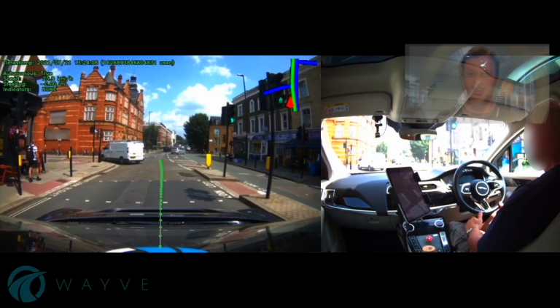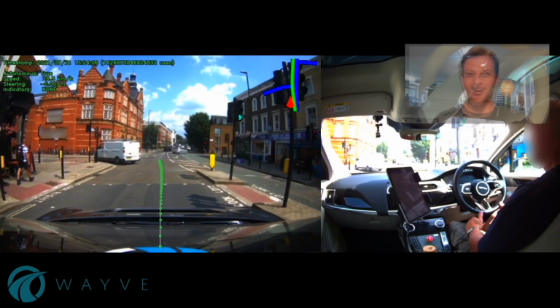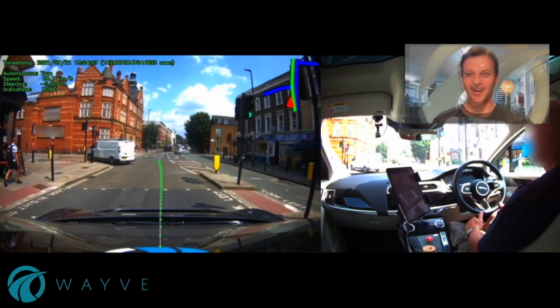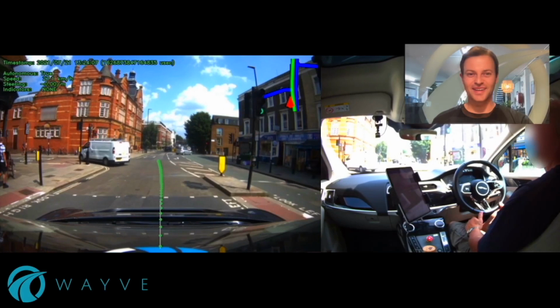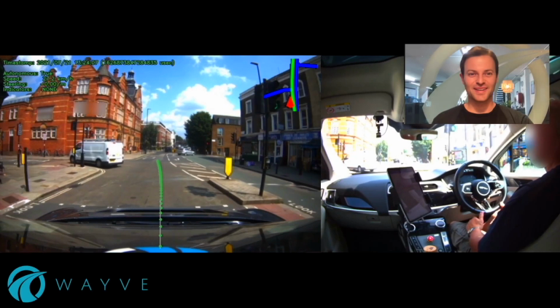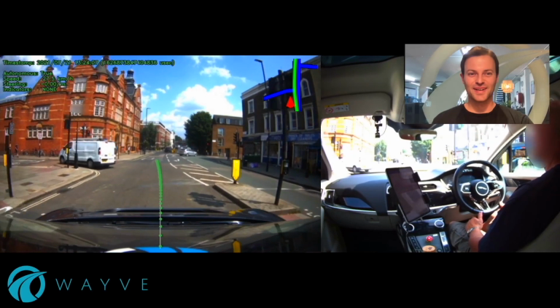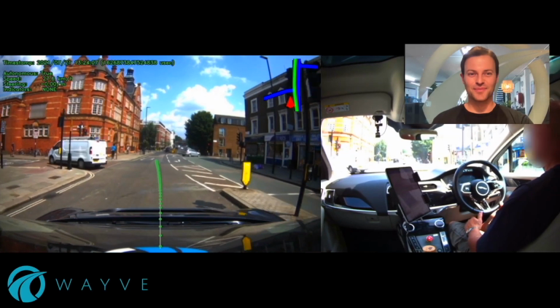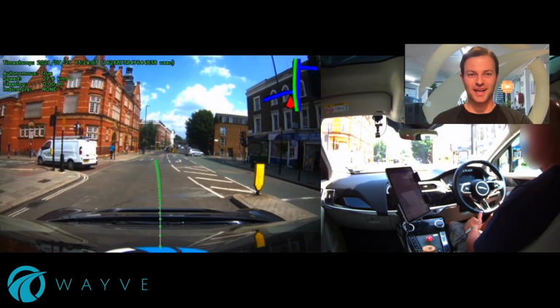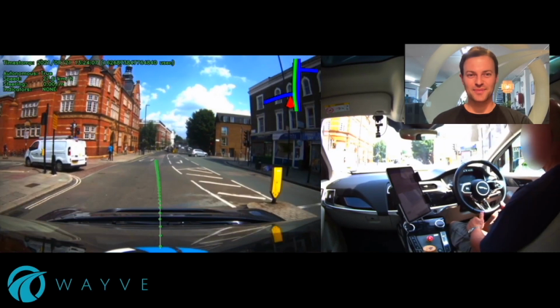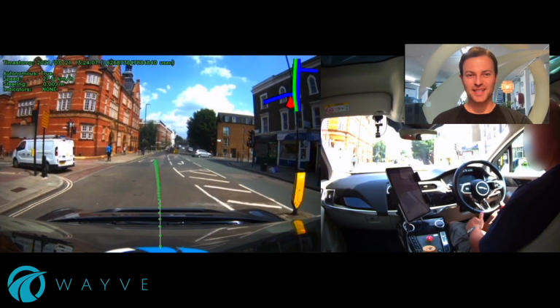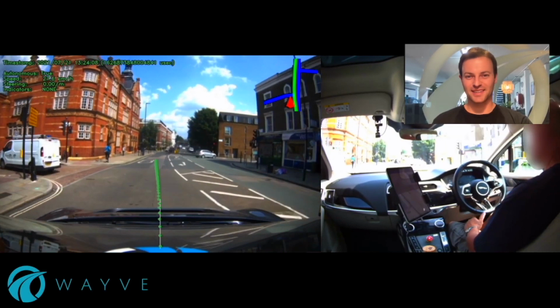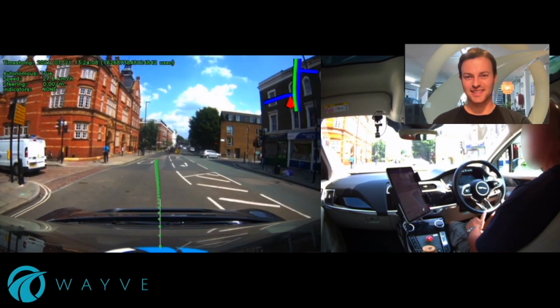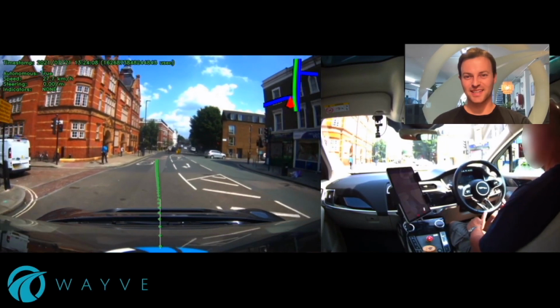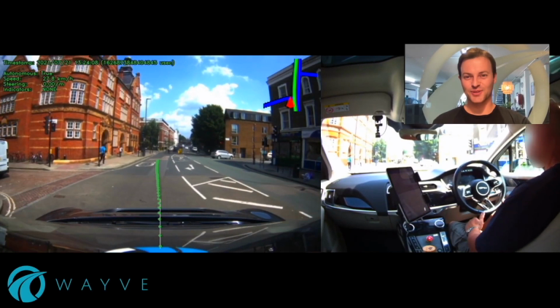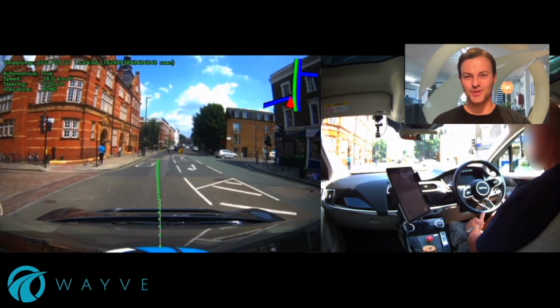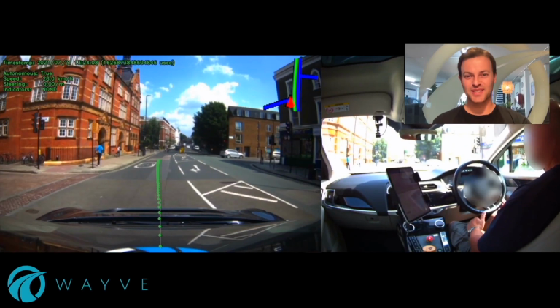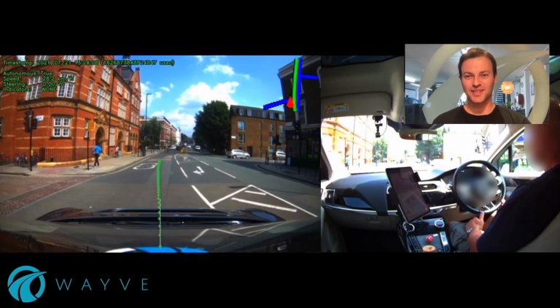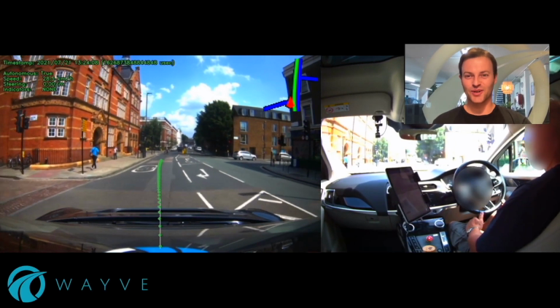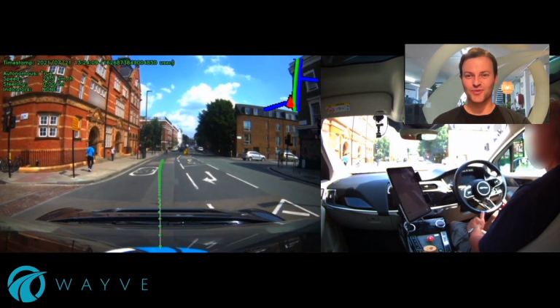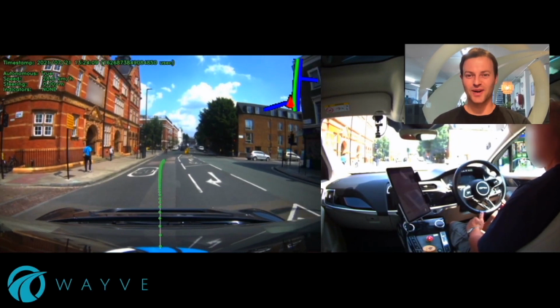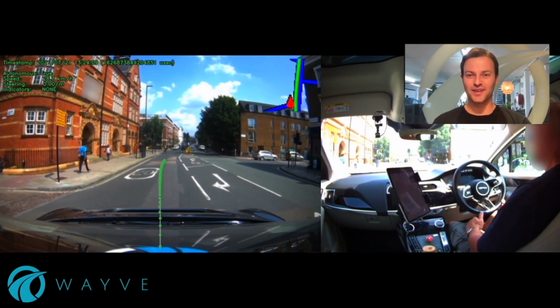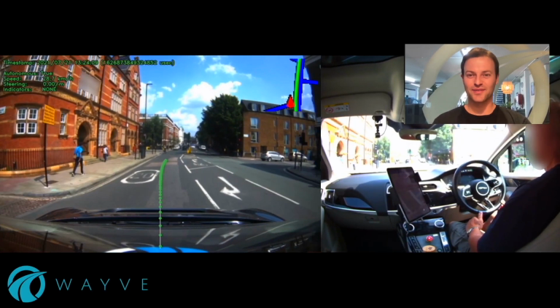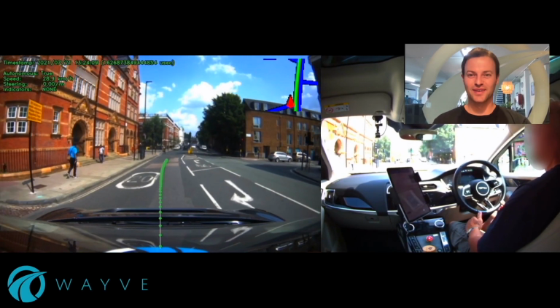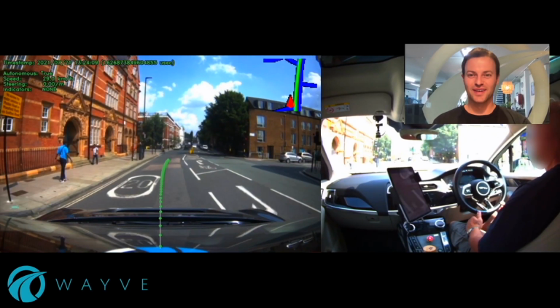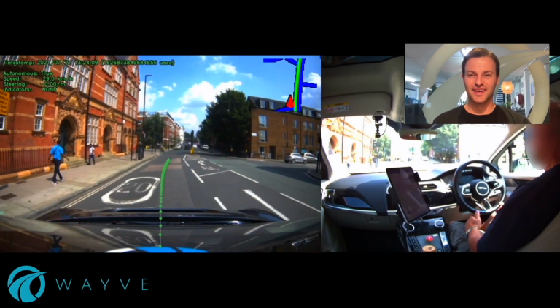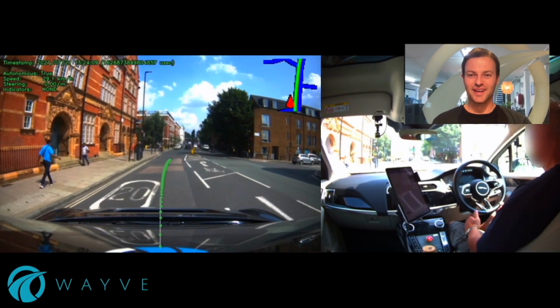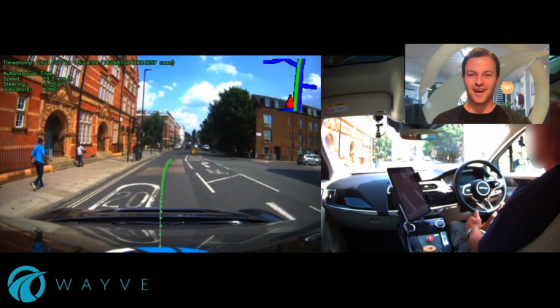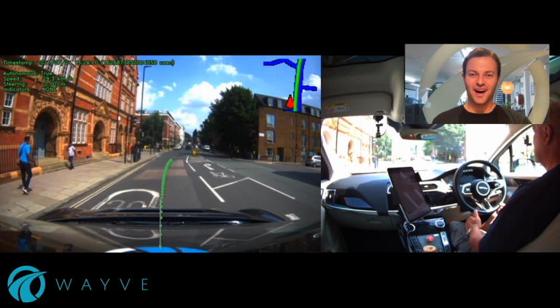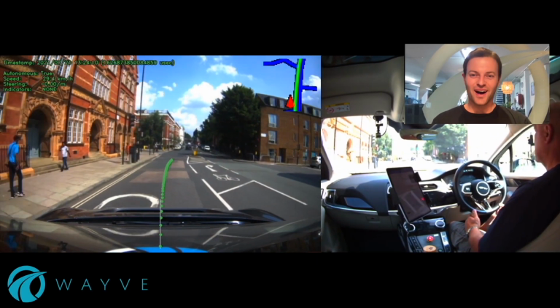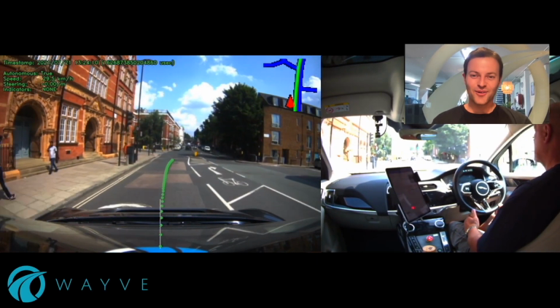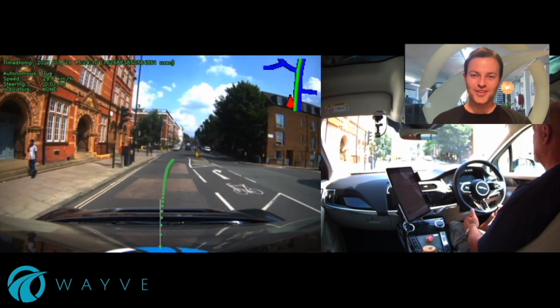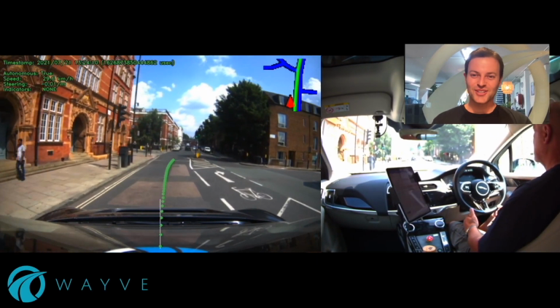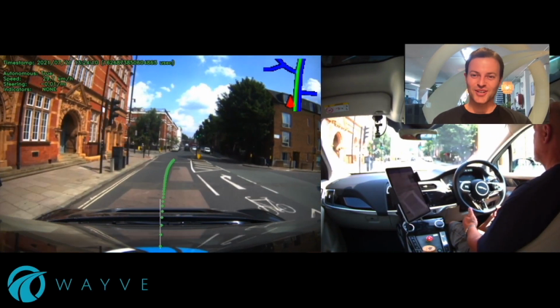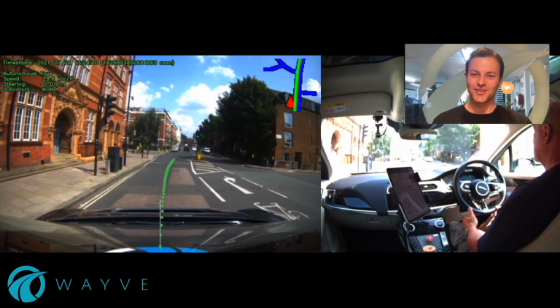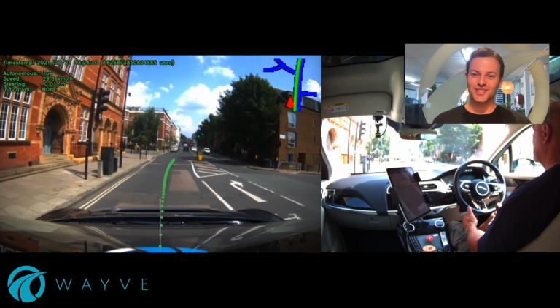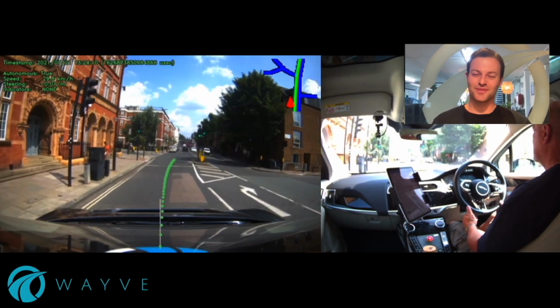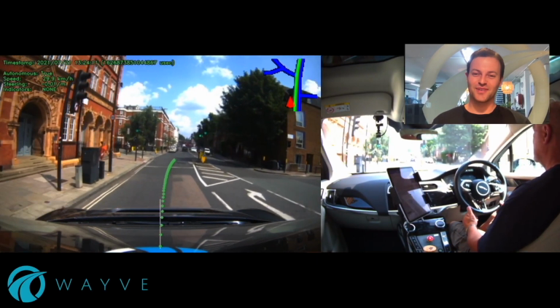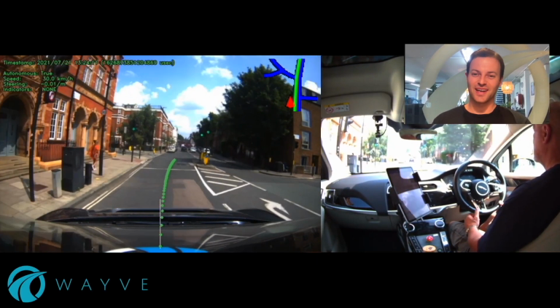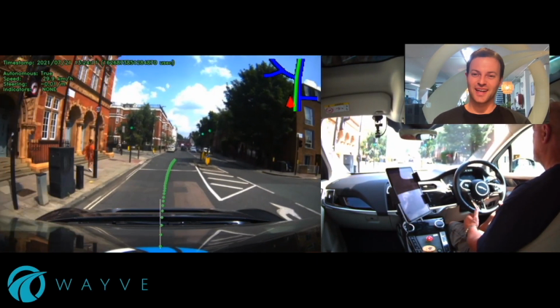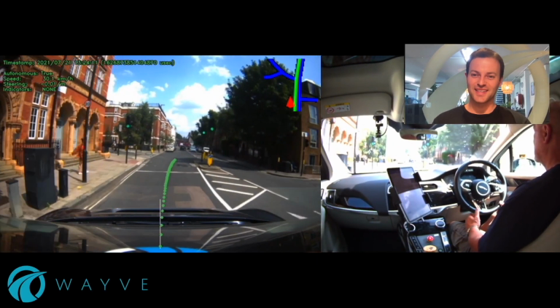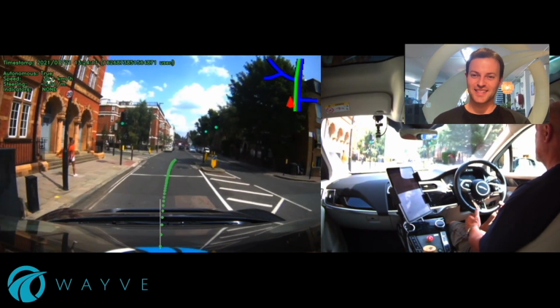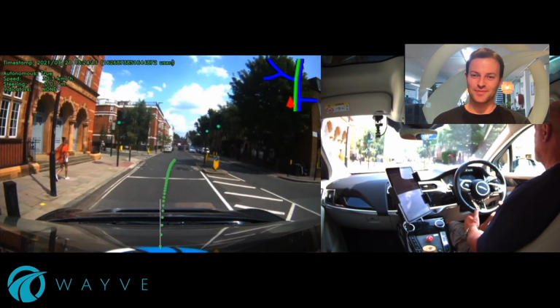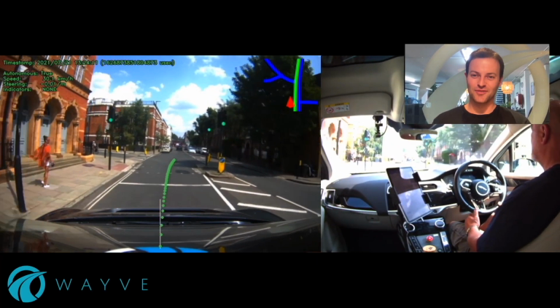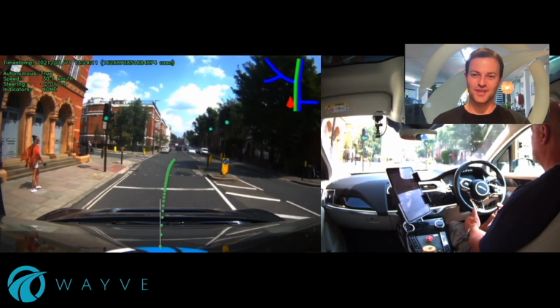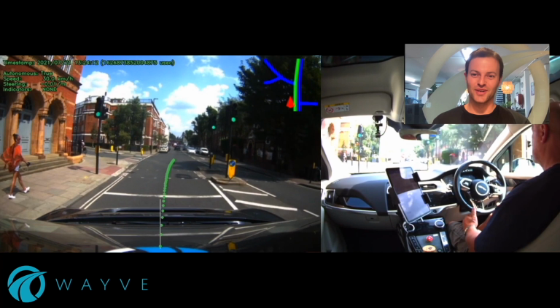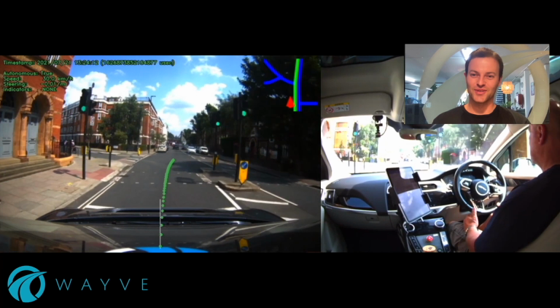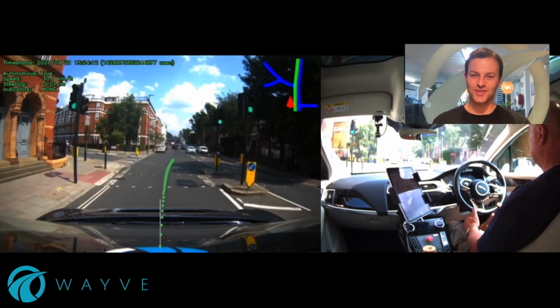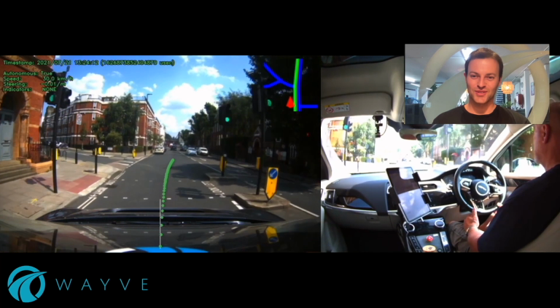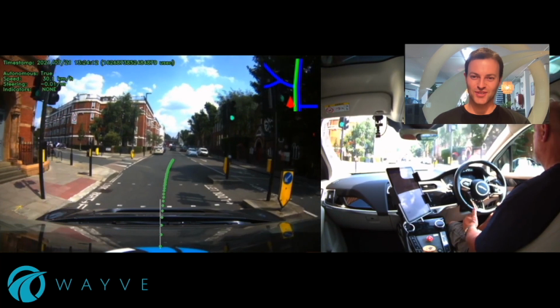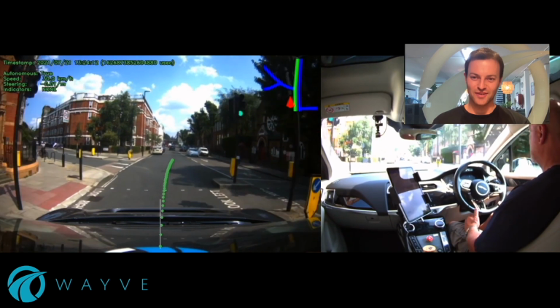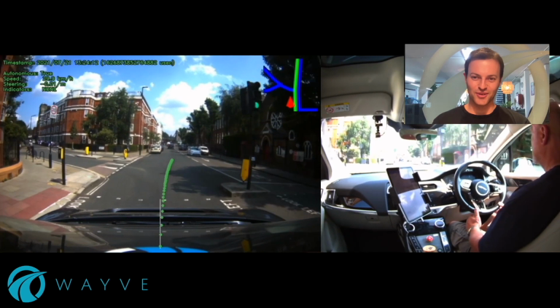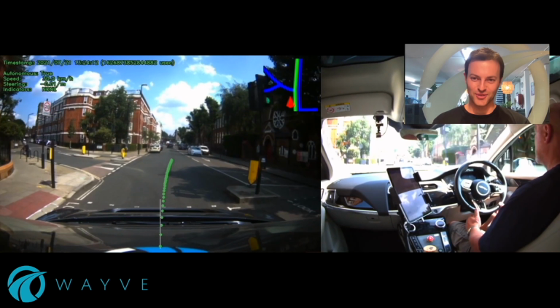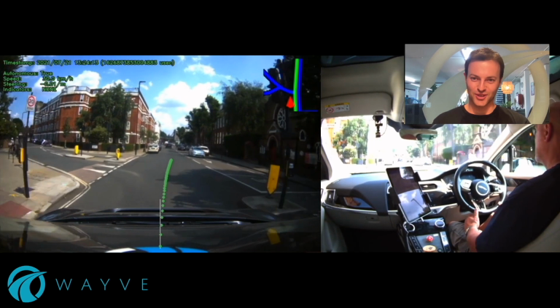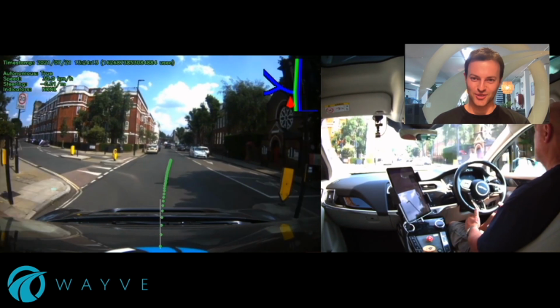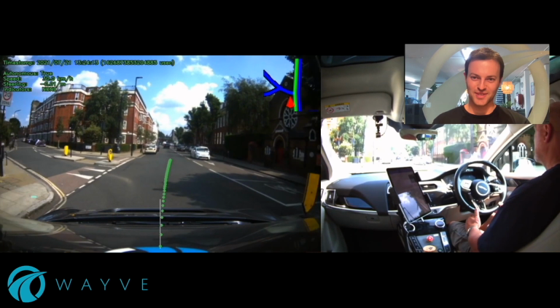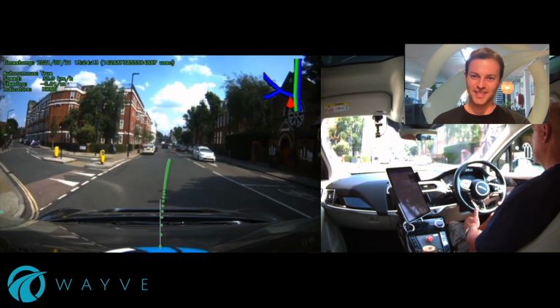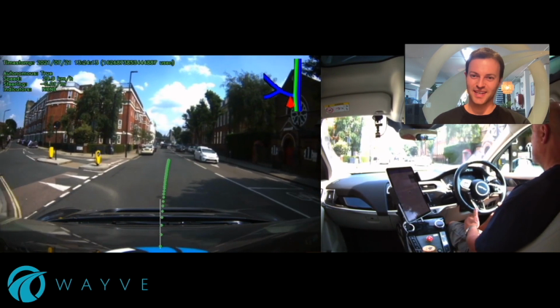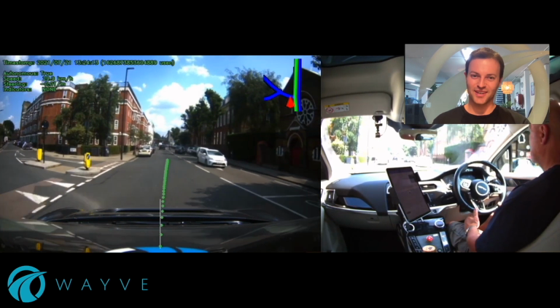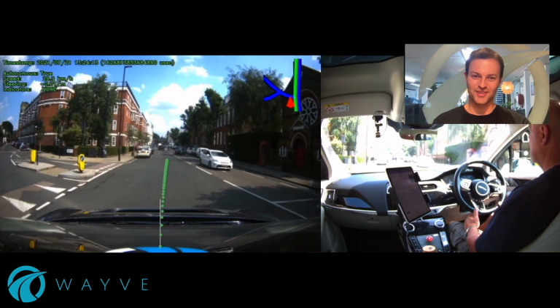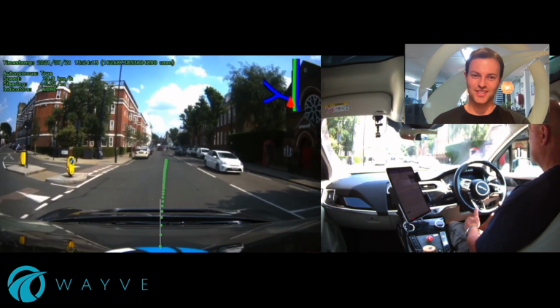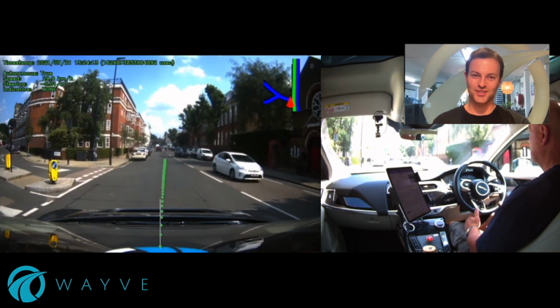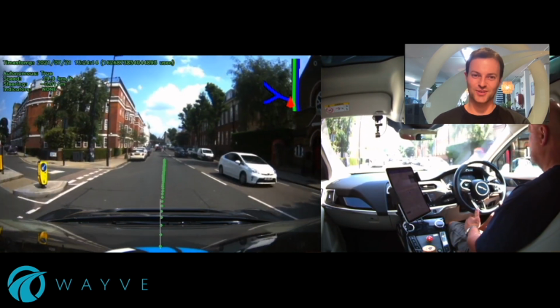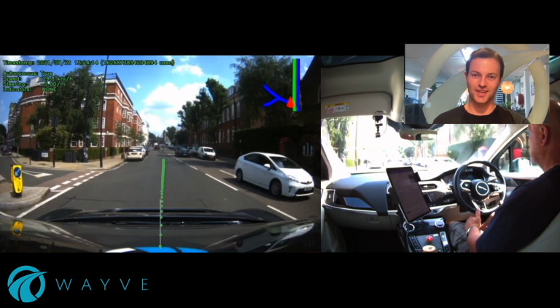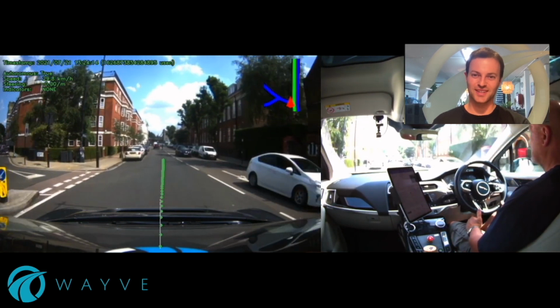Hi, my name is Alex Kendall, CEO of WAVE. I wanted to show you some of our latest demo videos, driving autonomously here in central London.